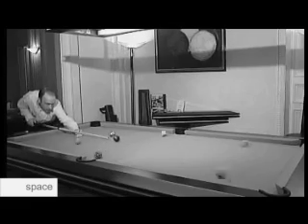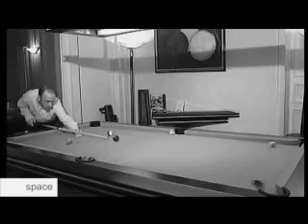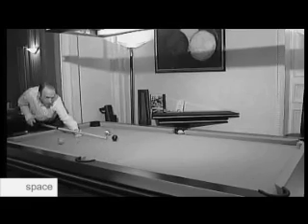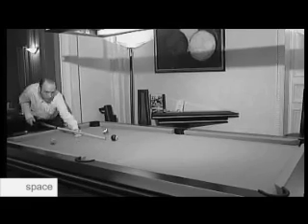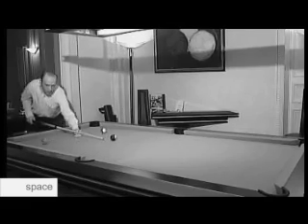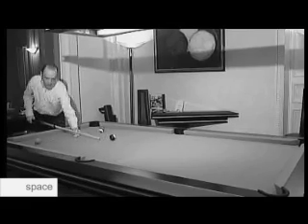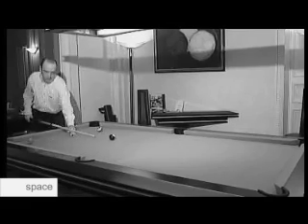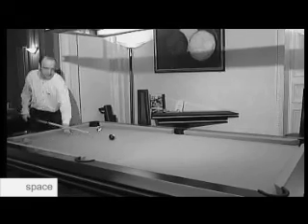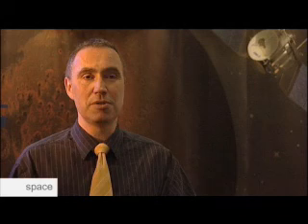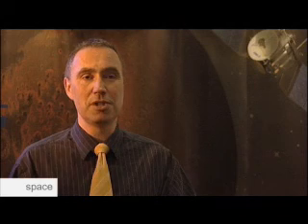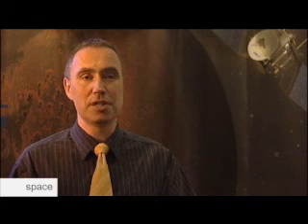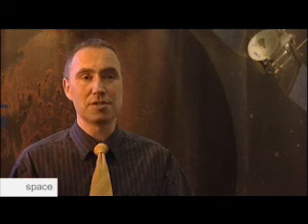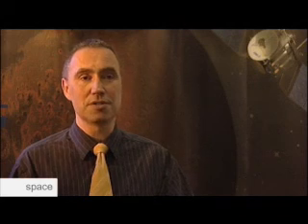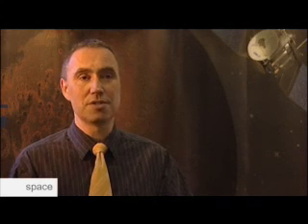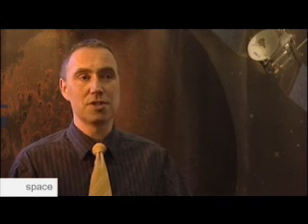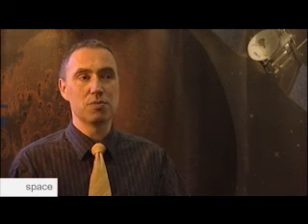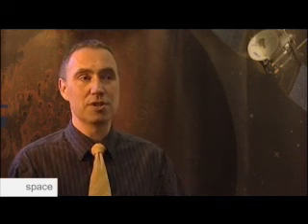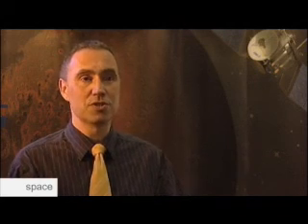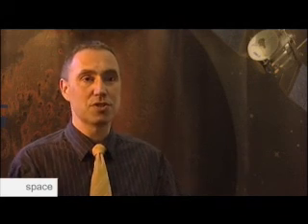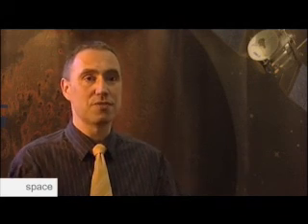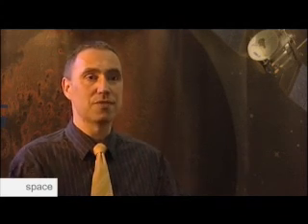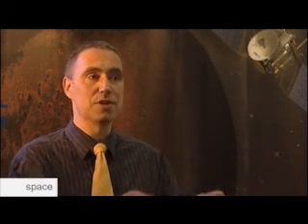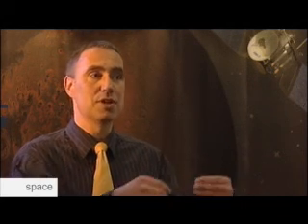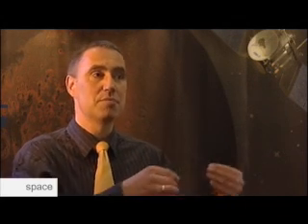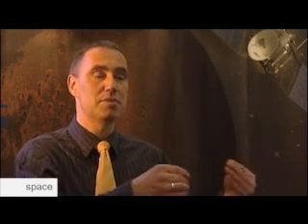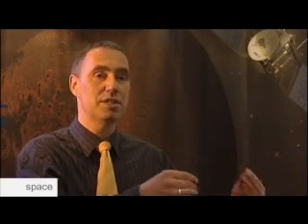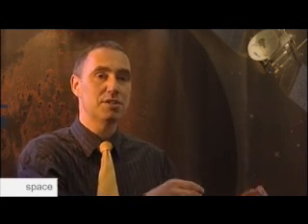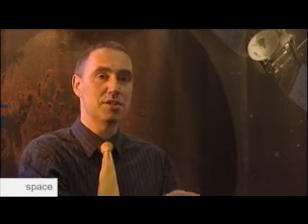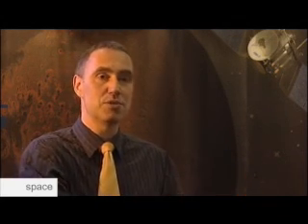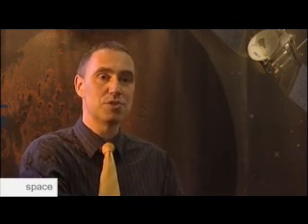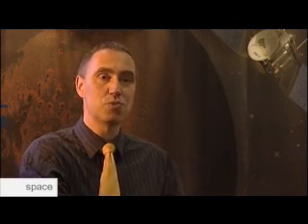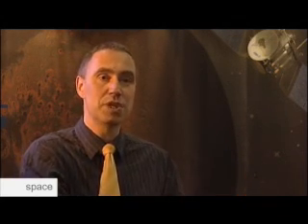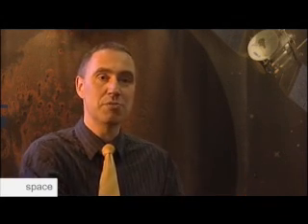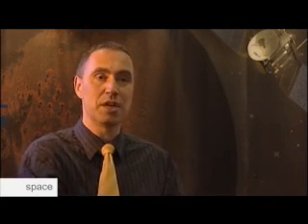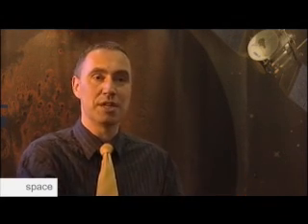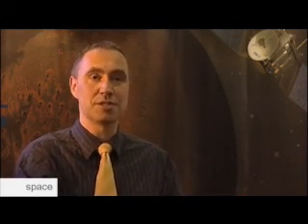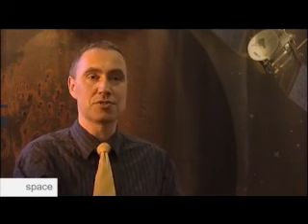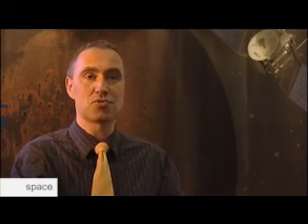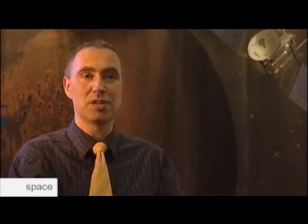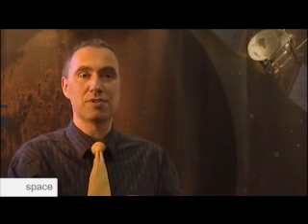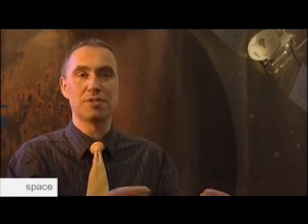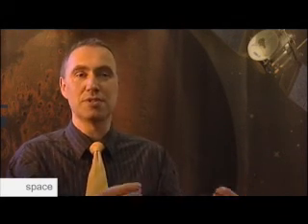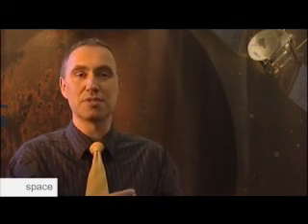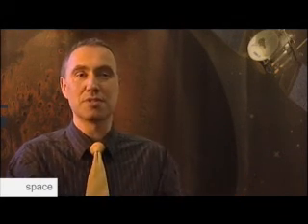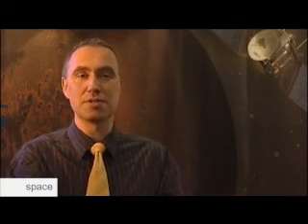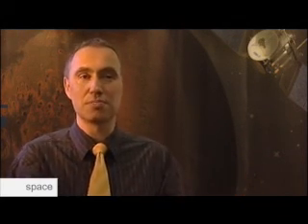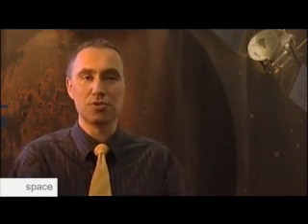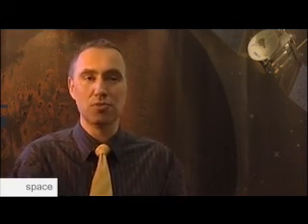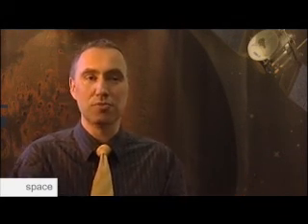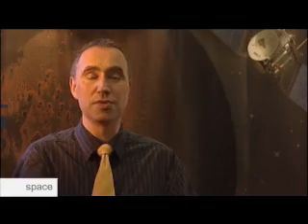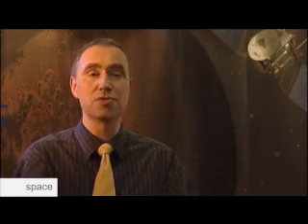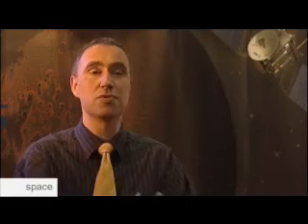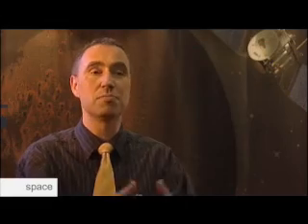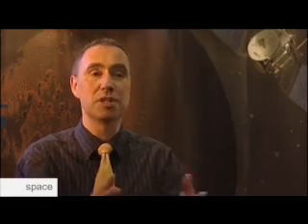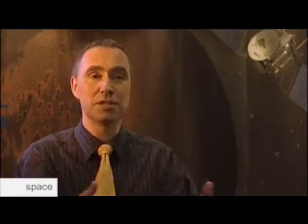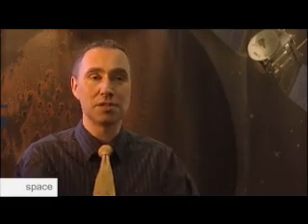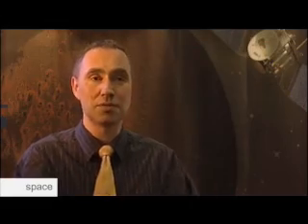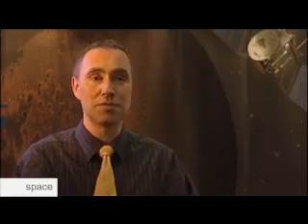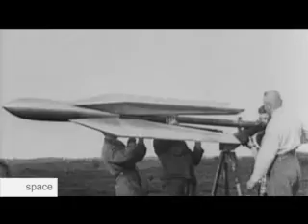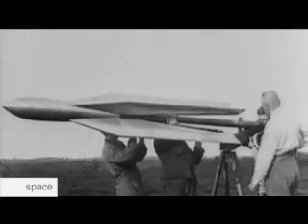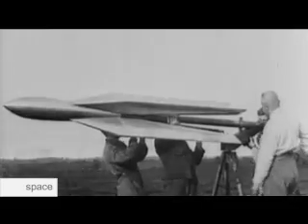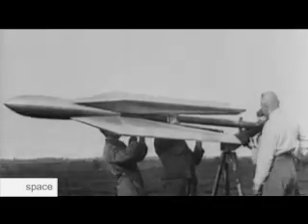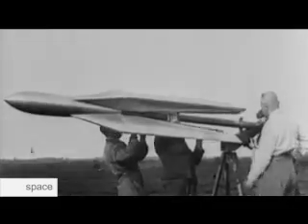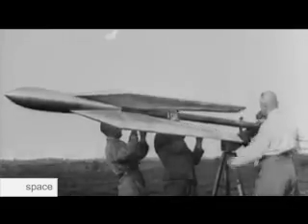The cosmic billiard is a sequence of planetary swing-bys, gravity assist manoeuvres, or planetary fly-bys.